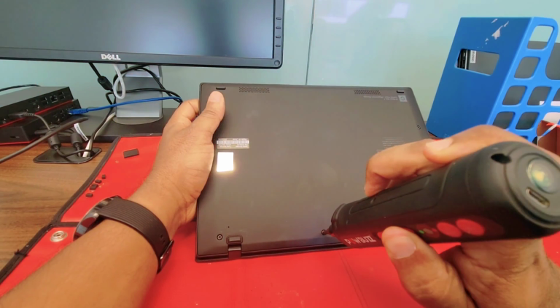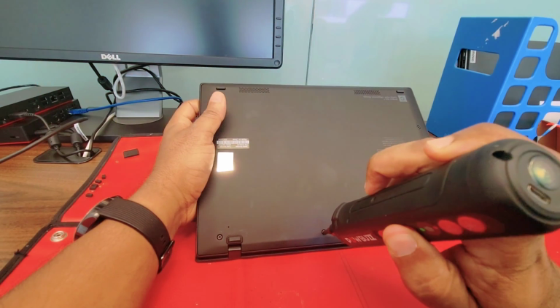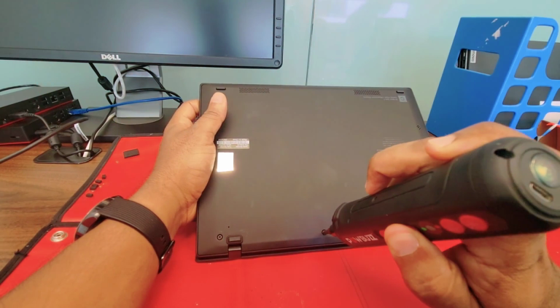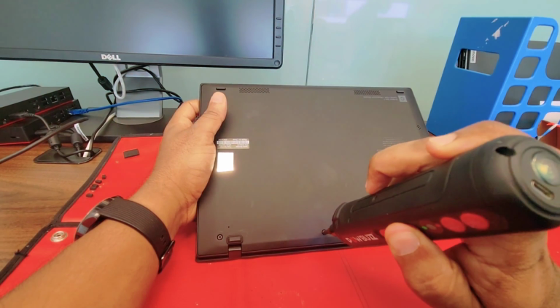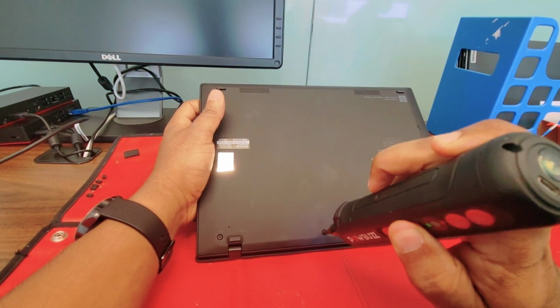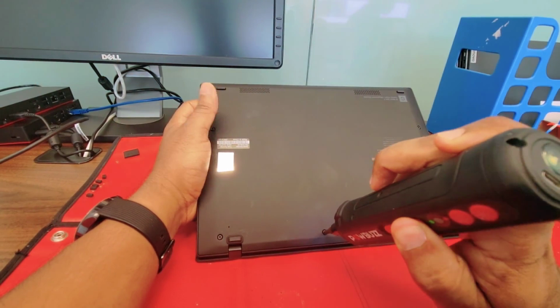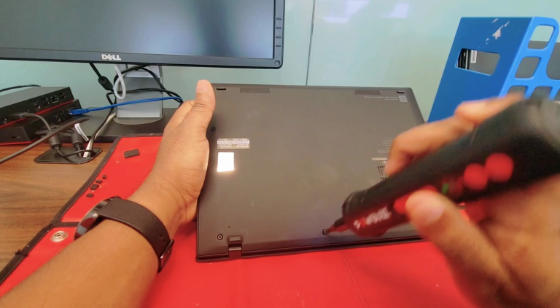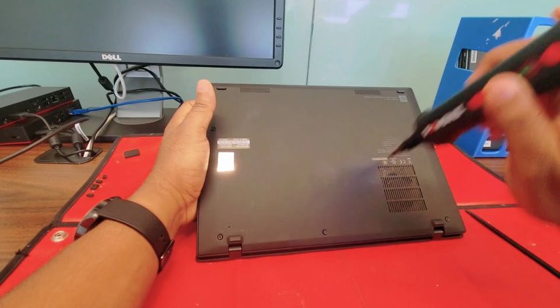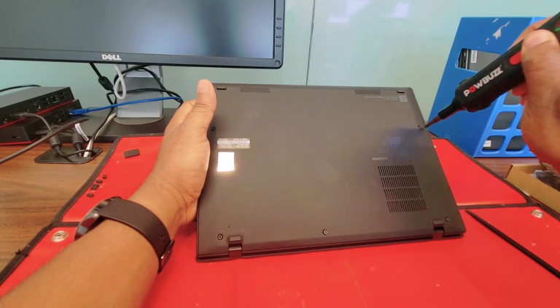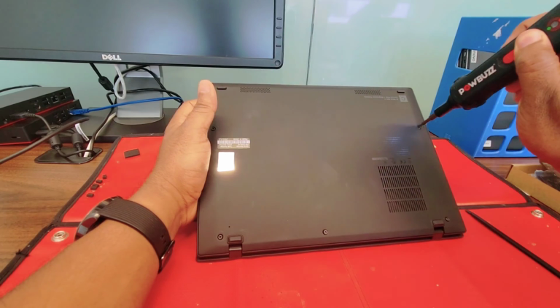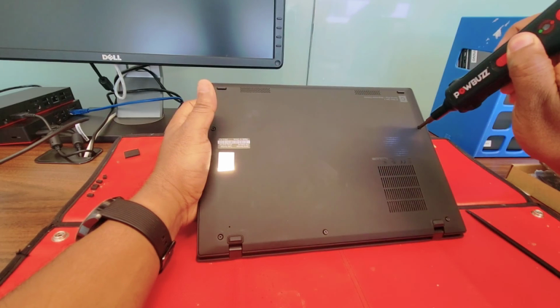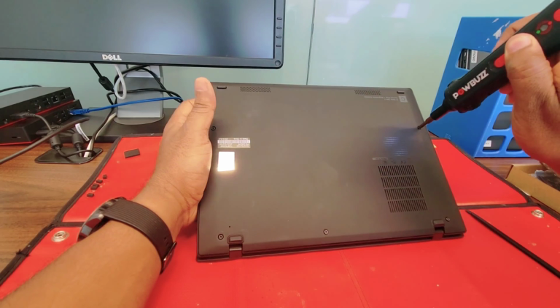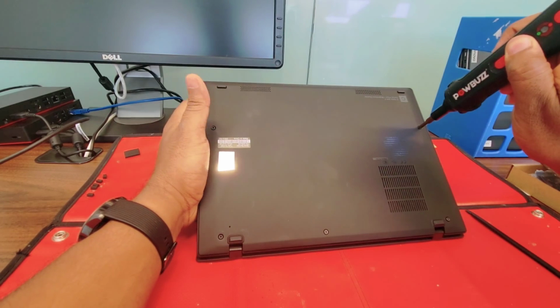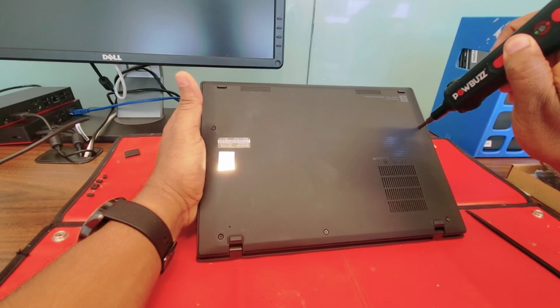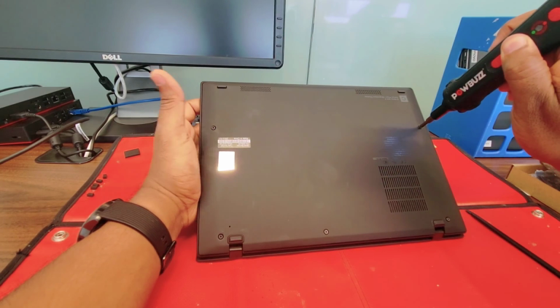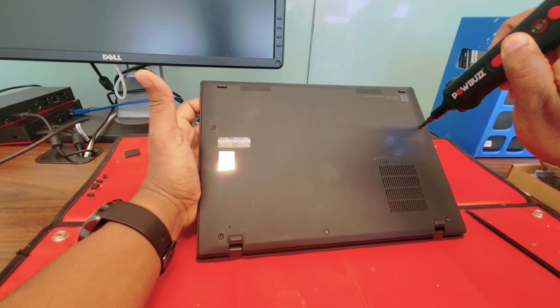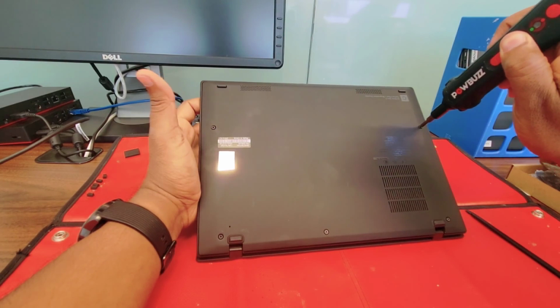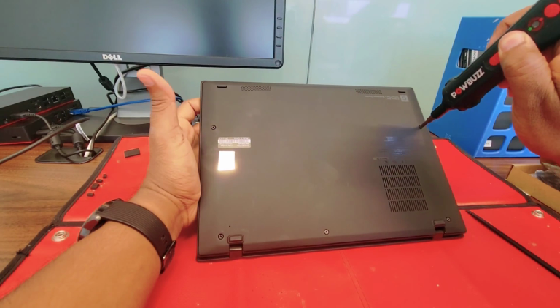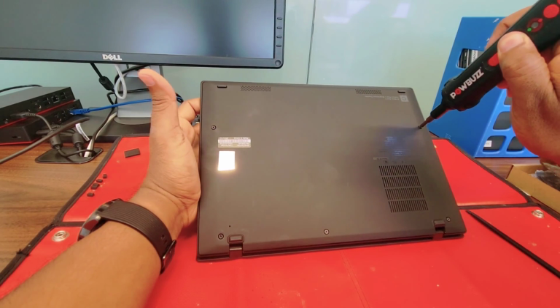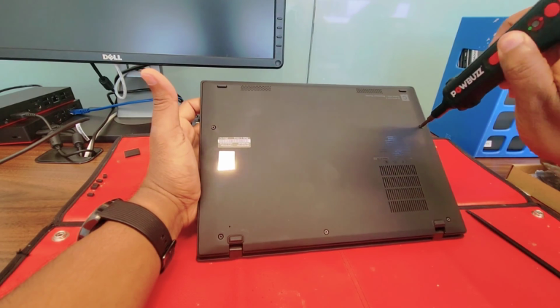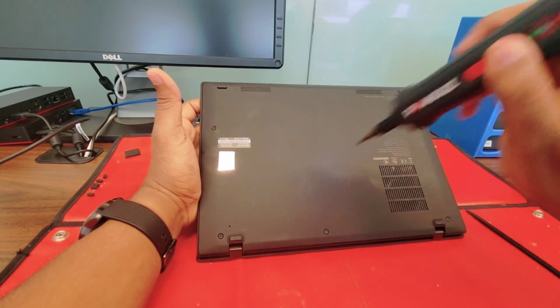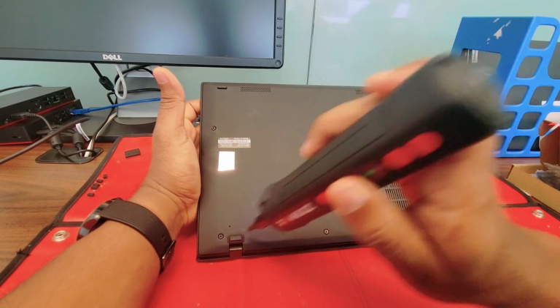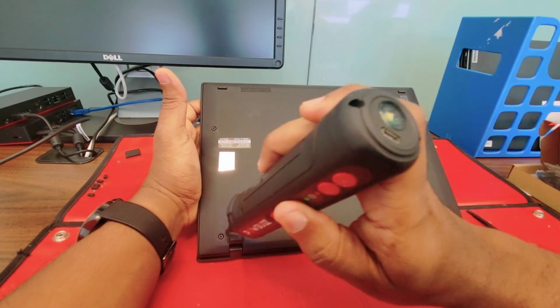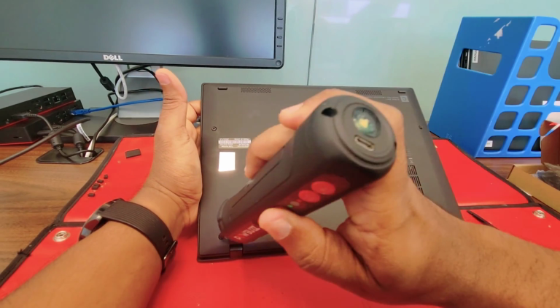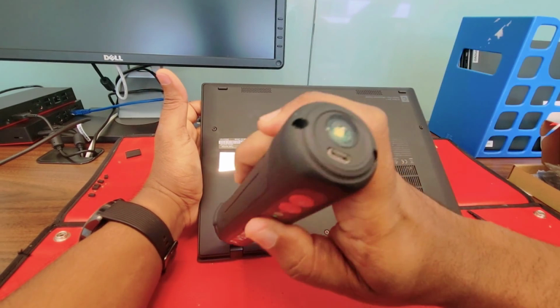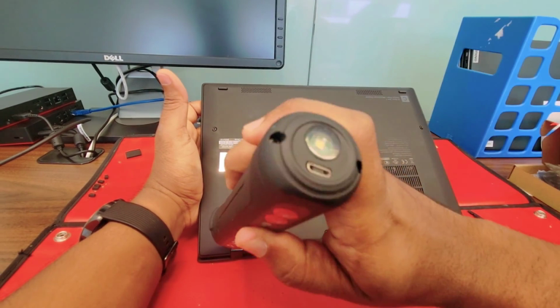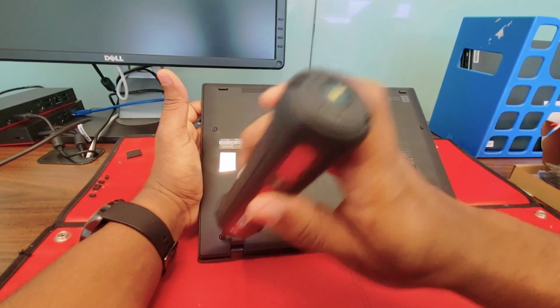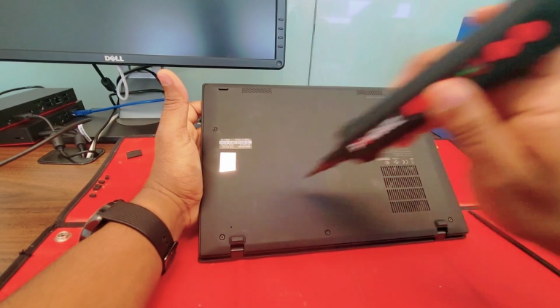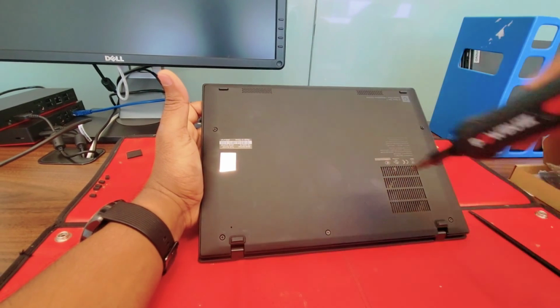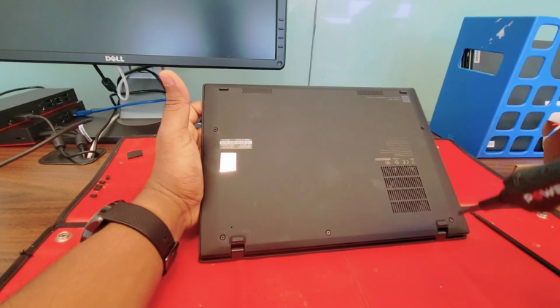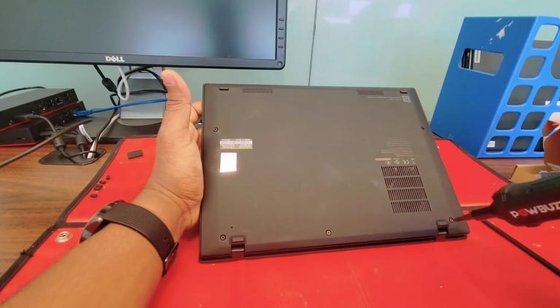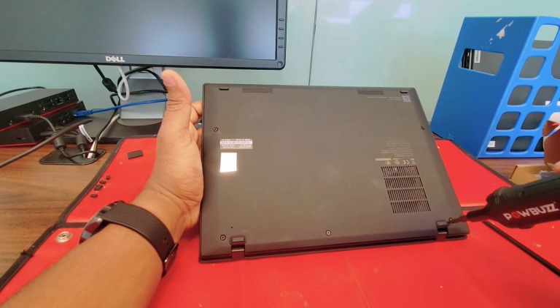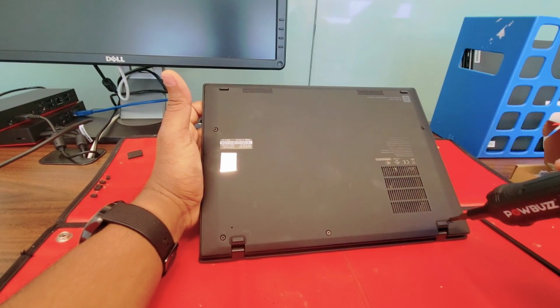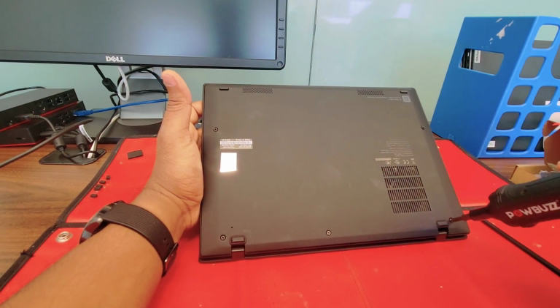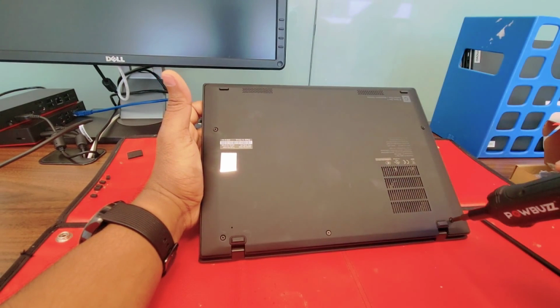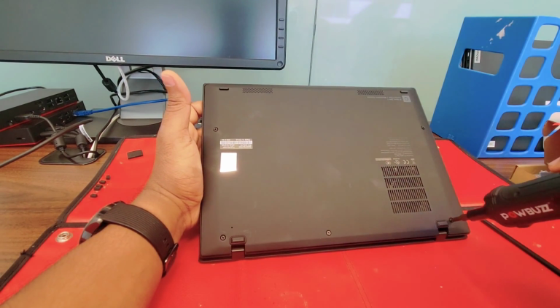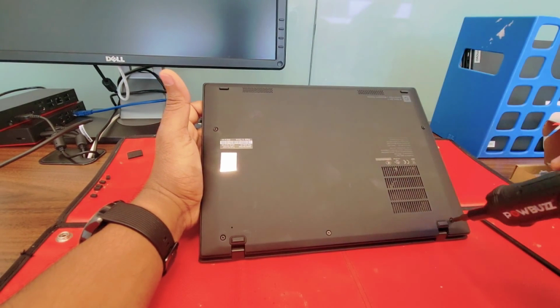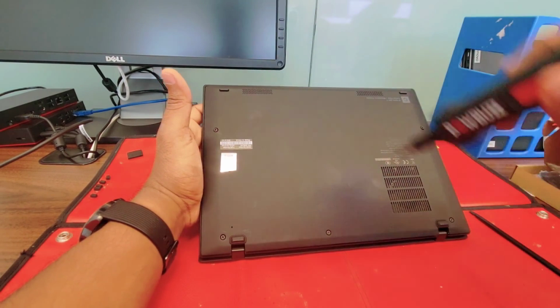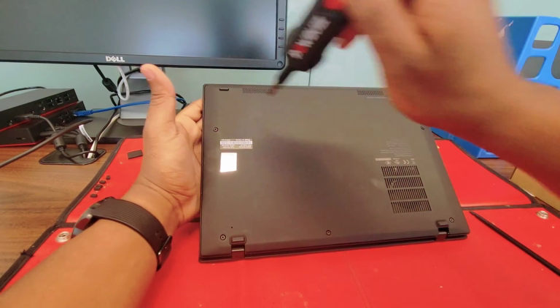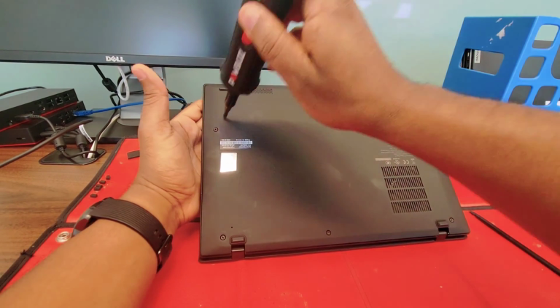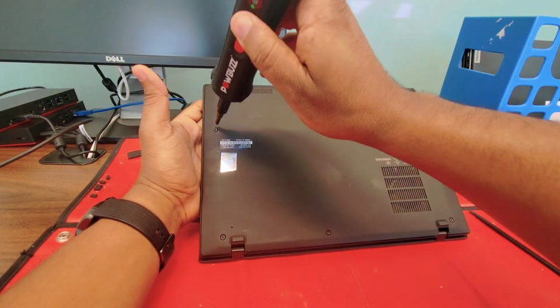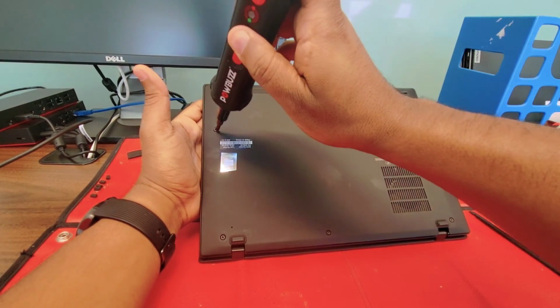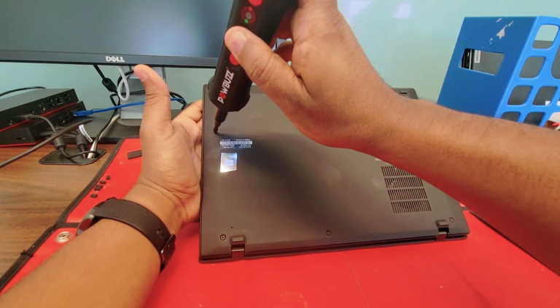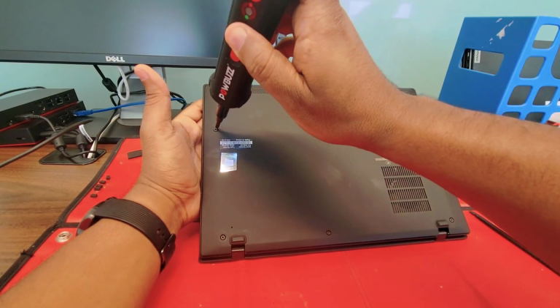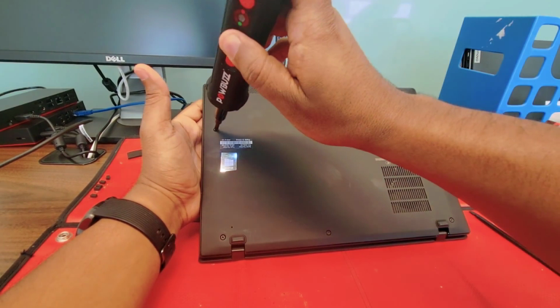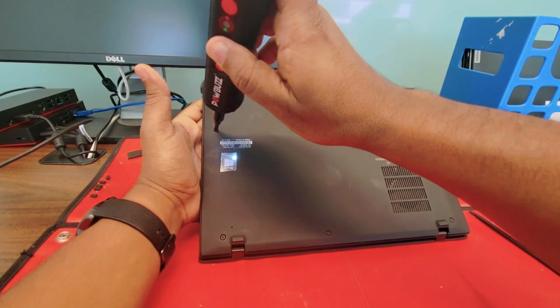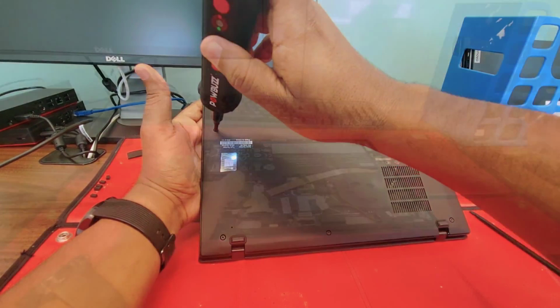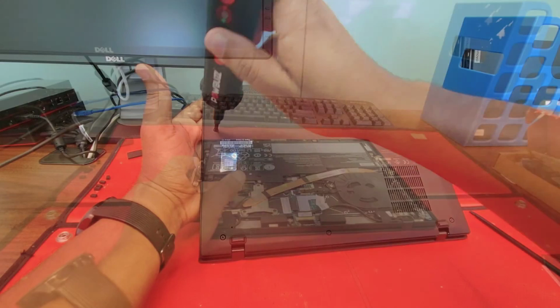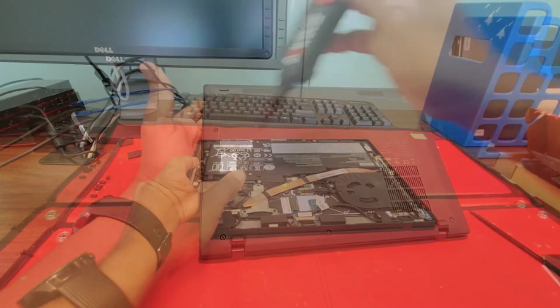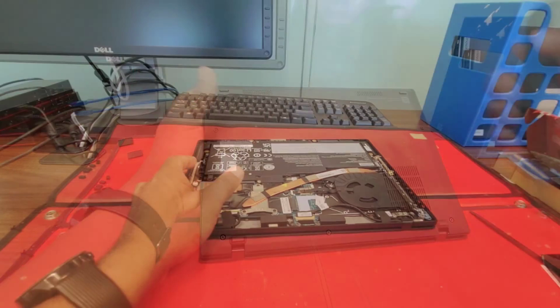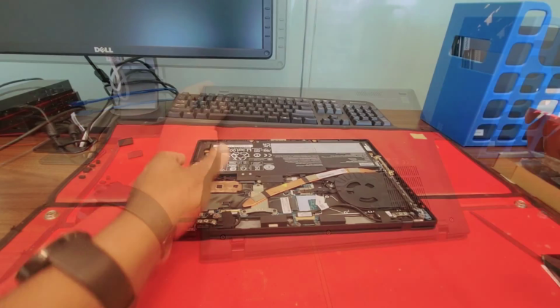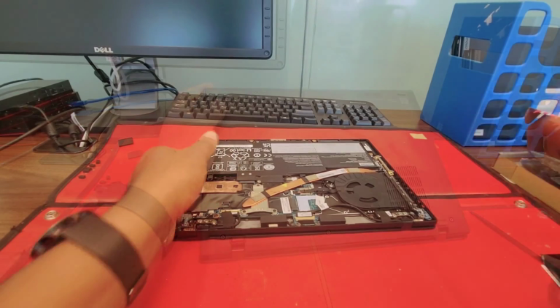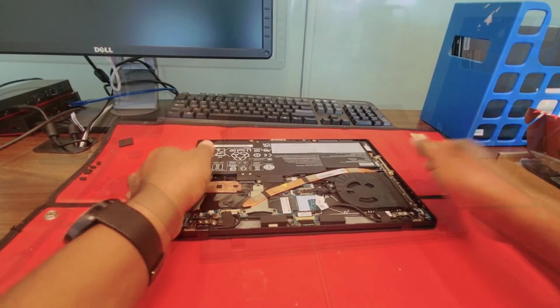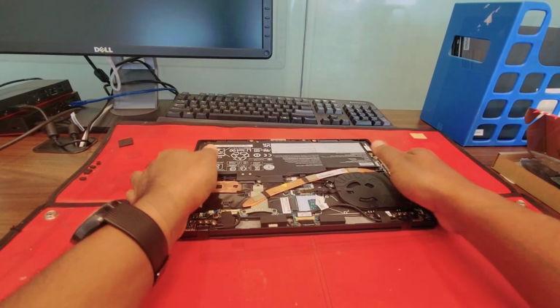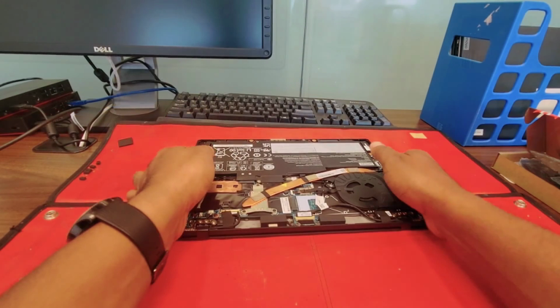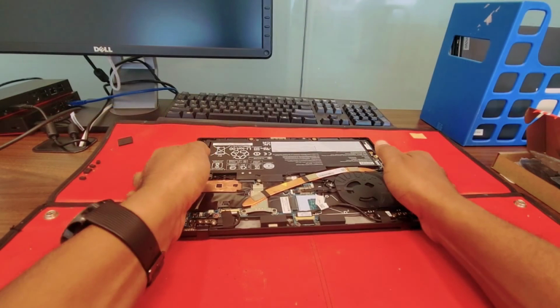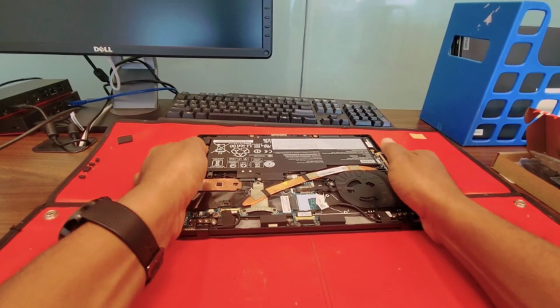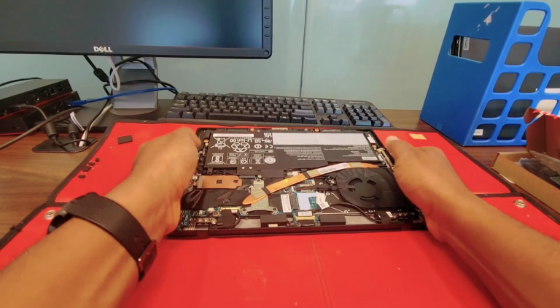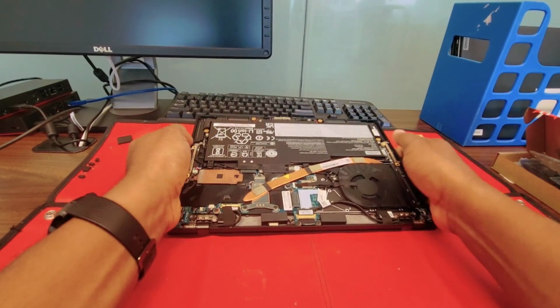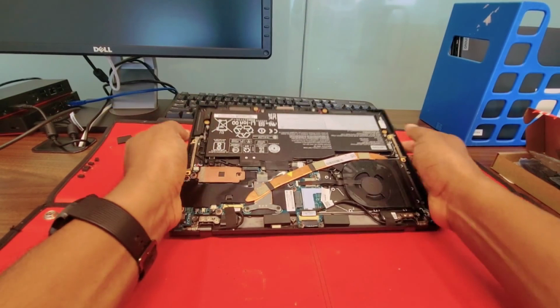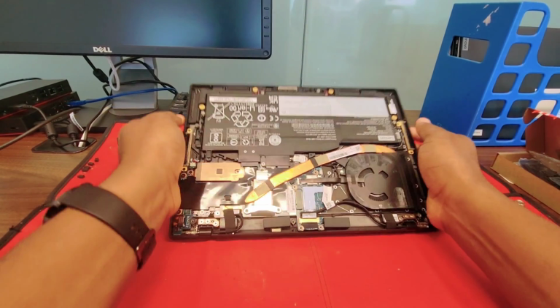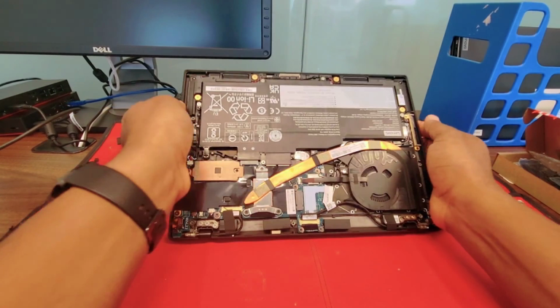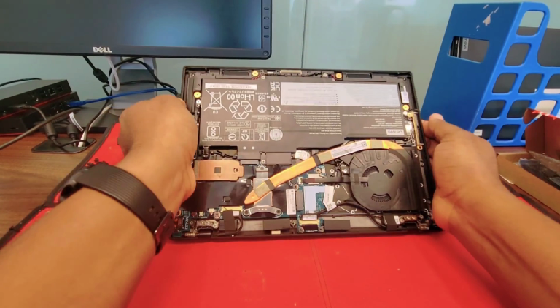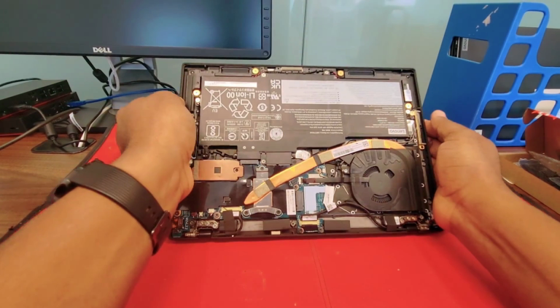As usual, first we will remove the cover — all the screws. Cover is out.